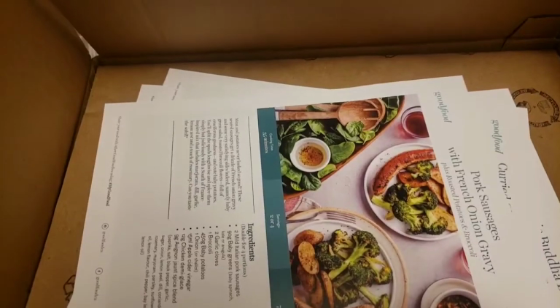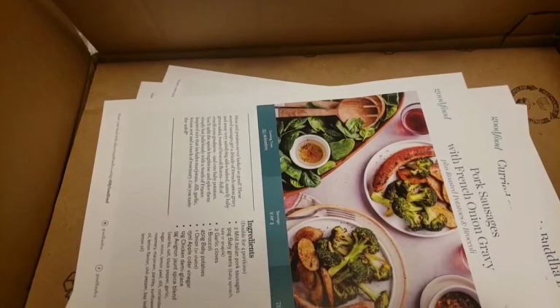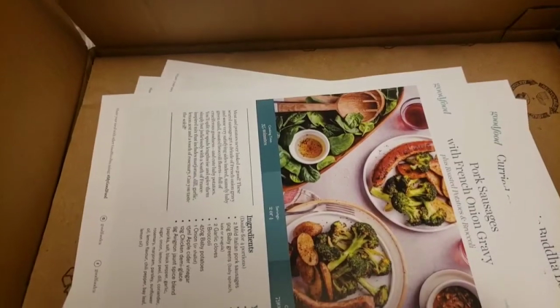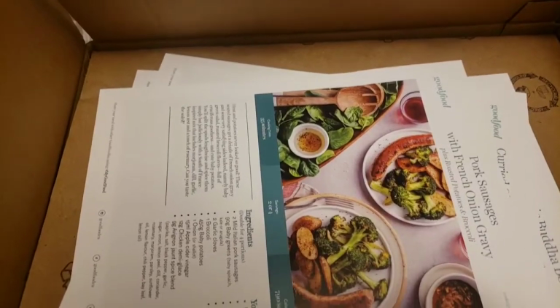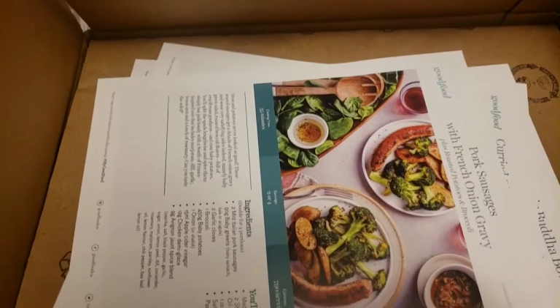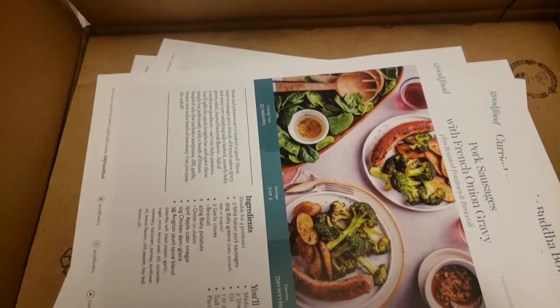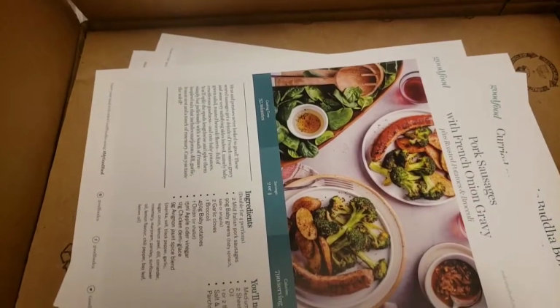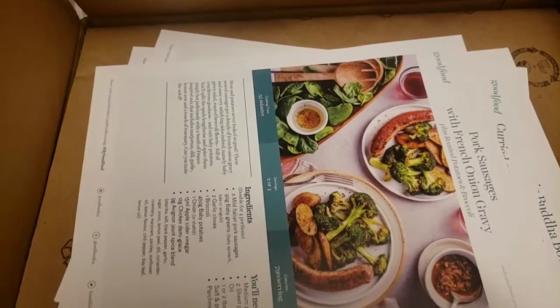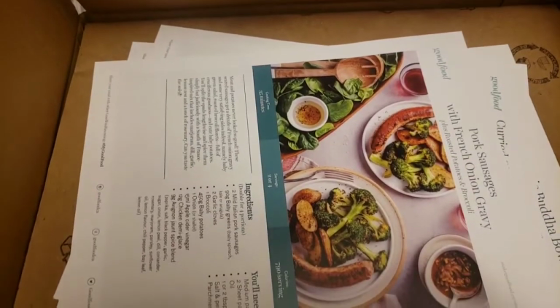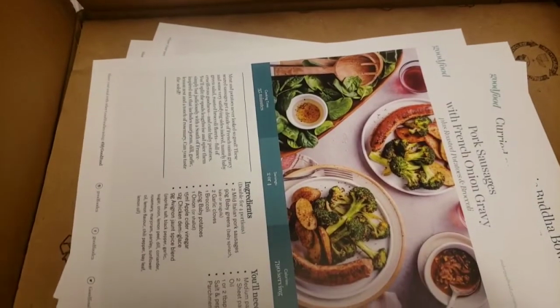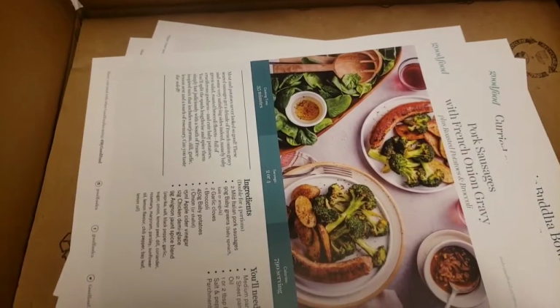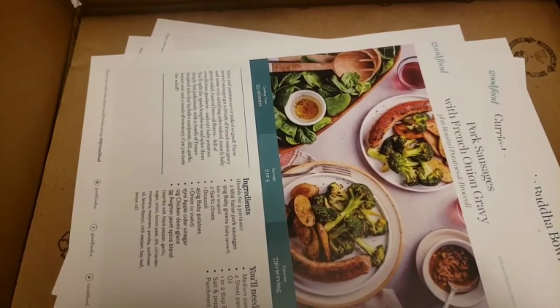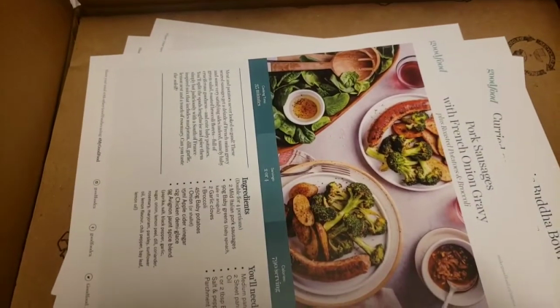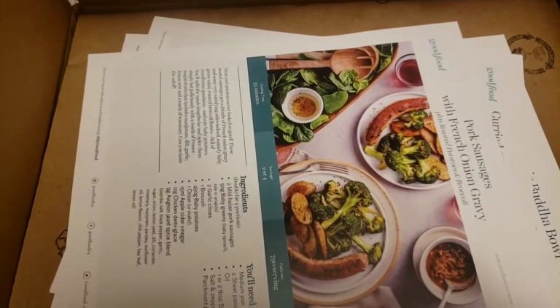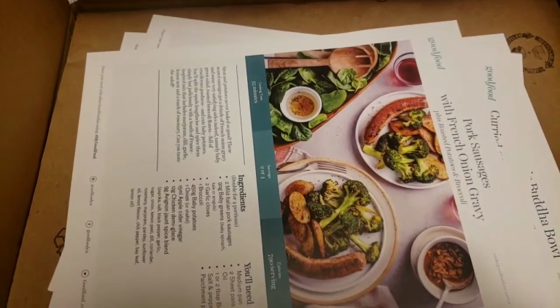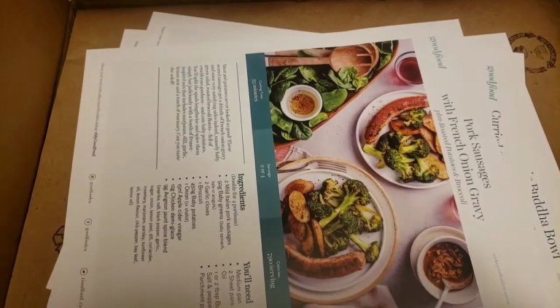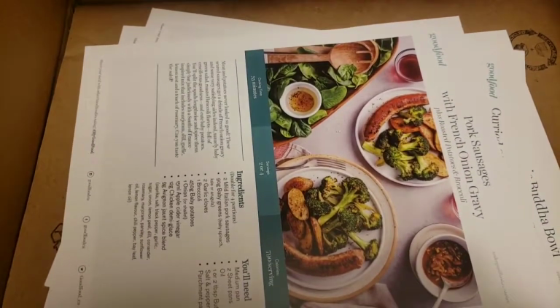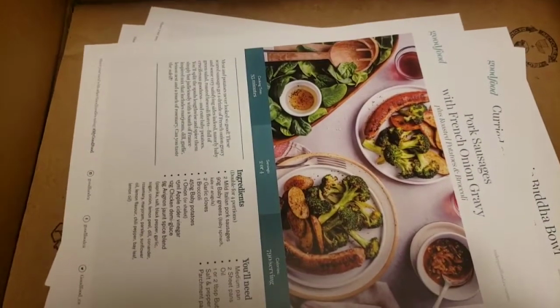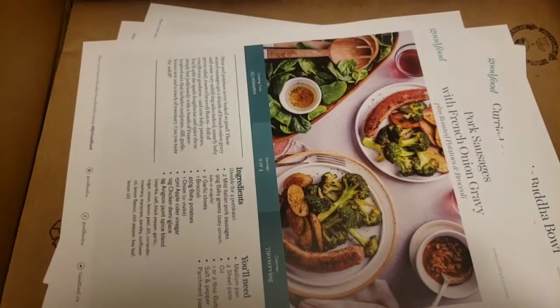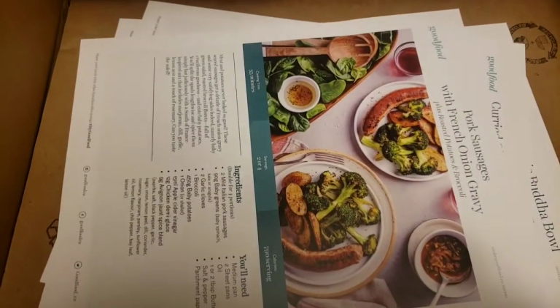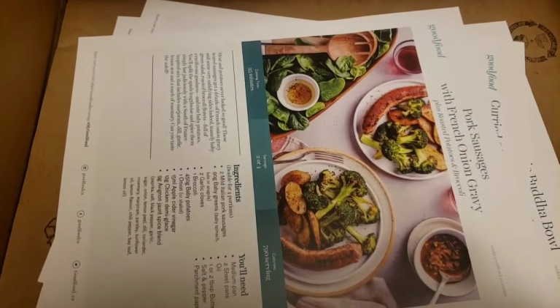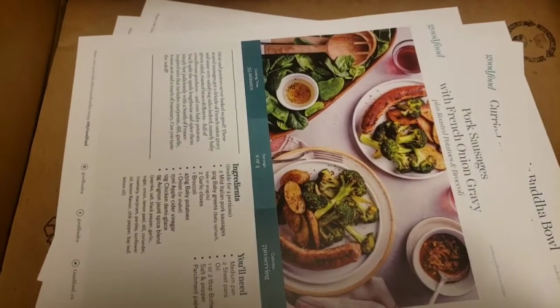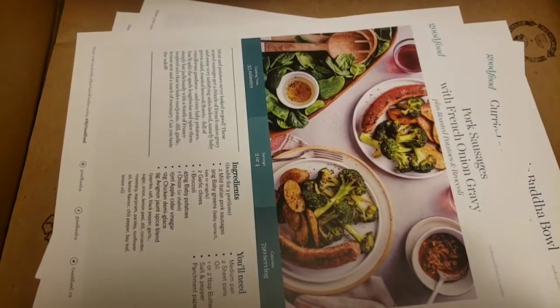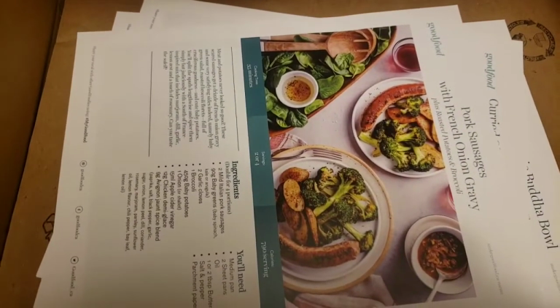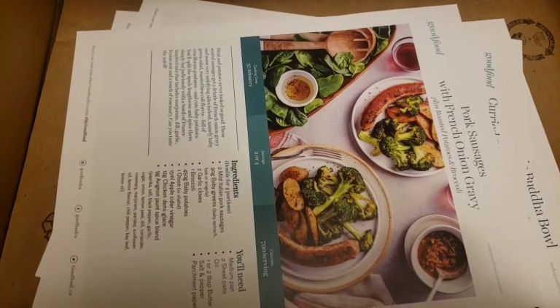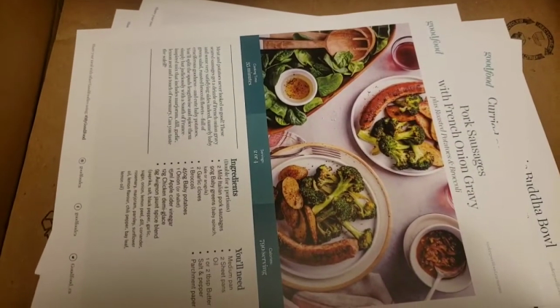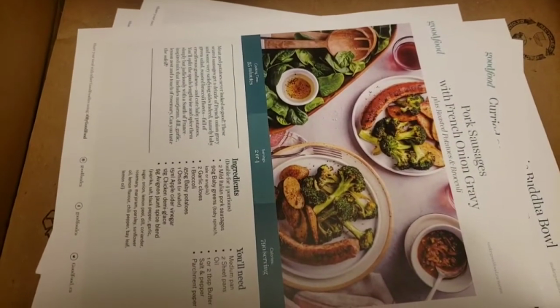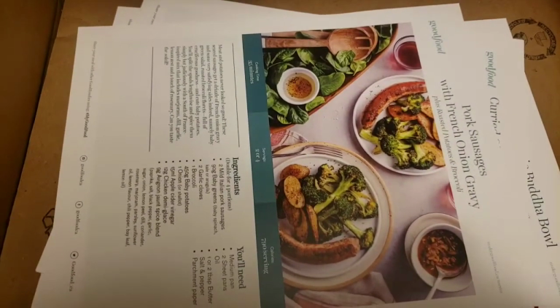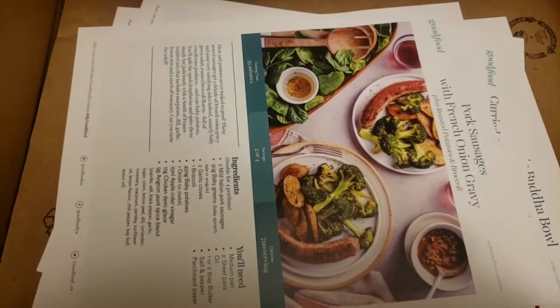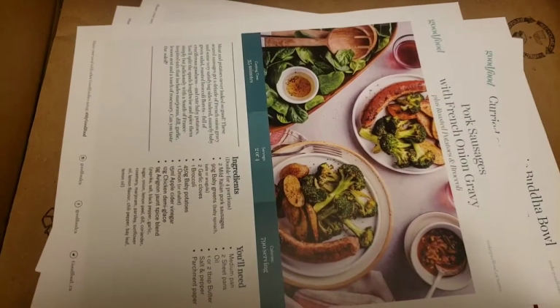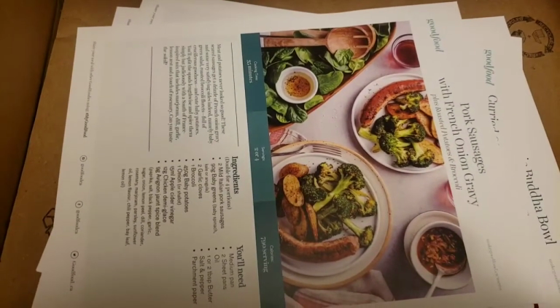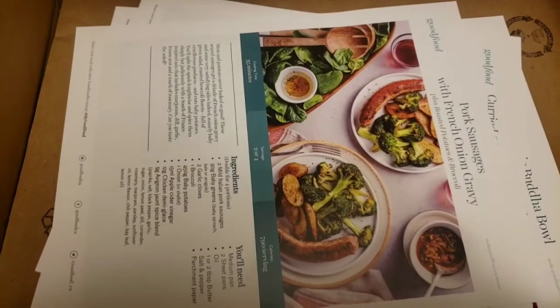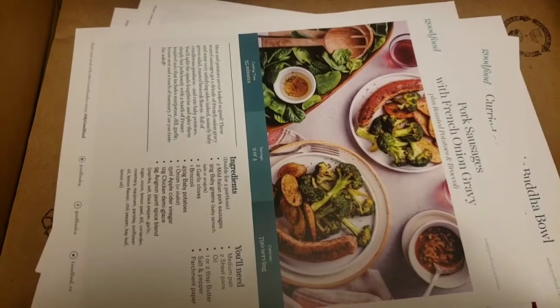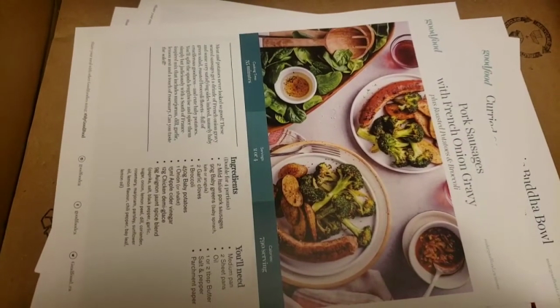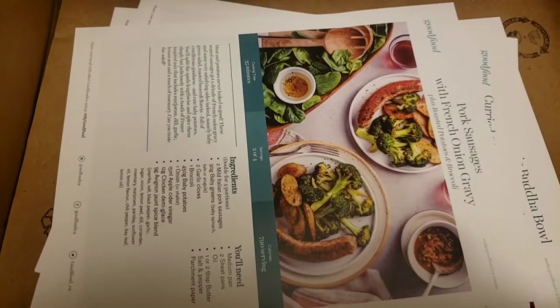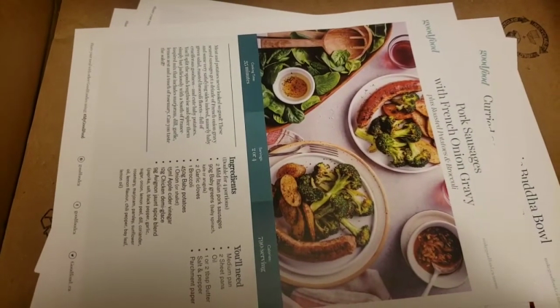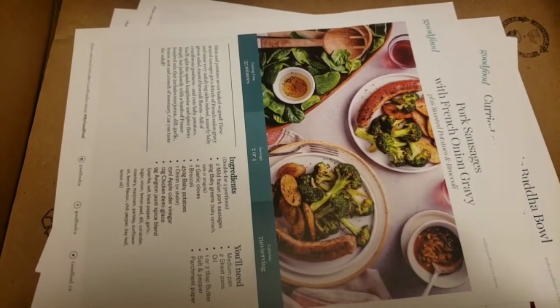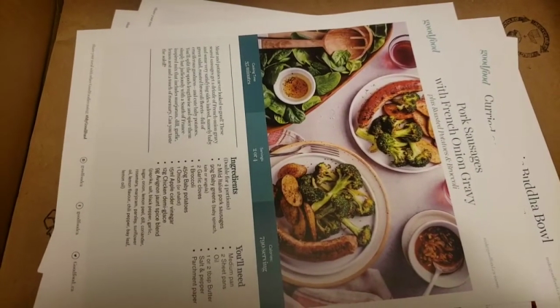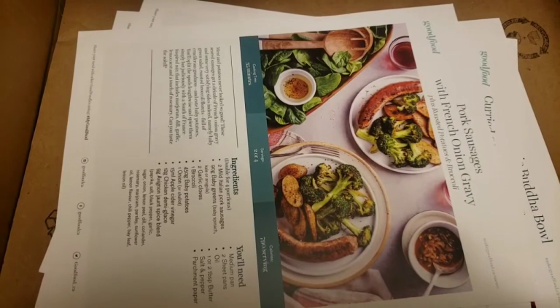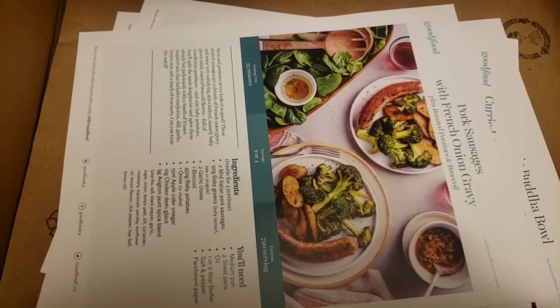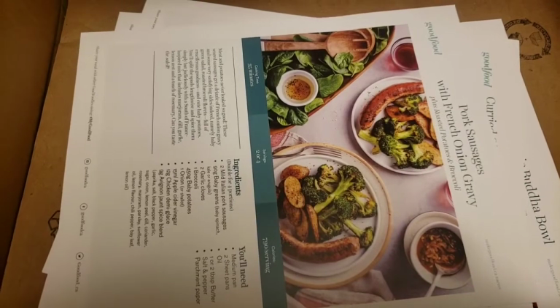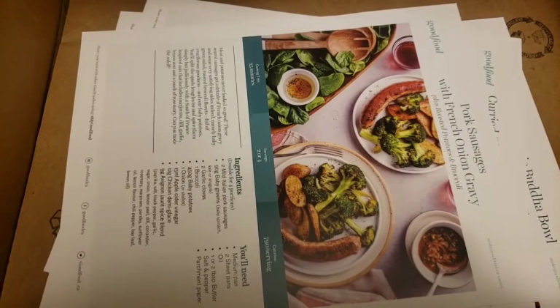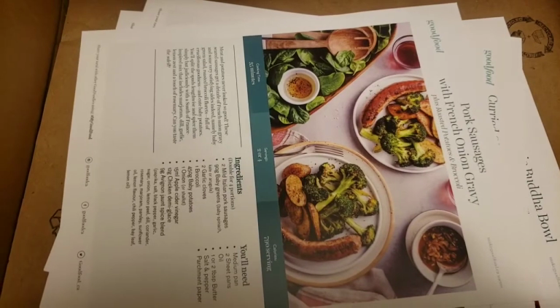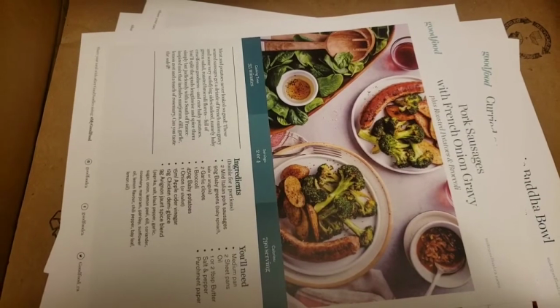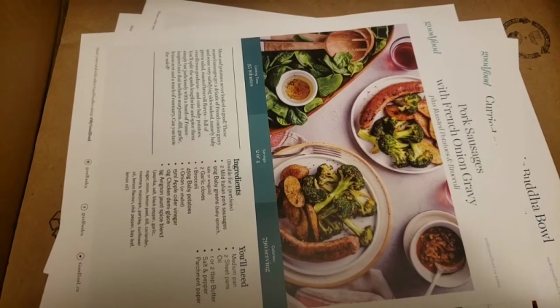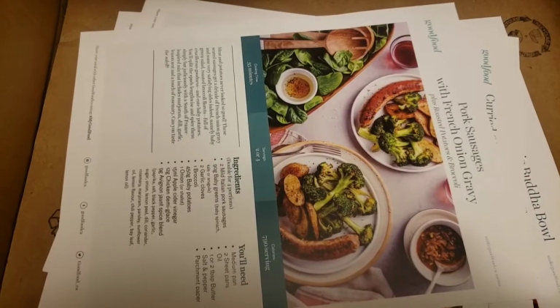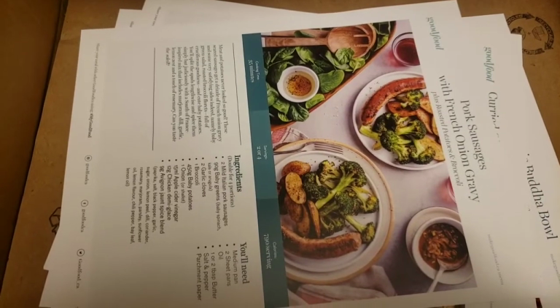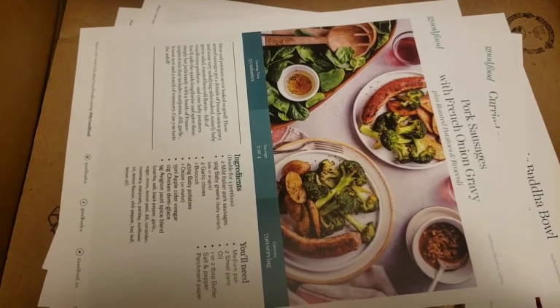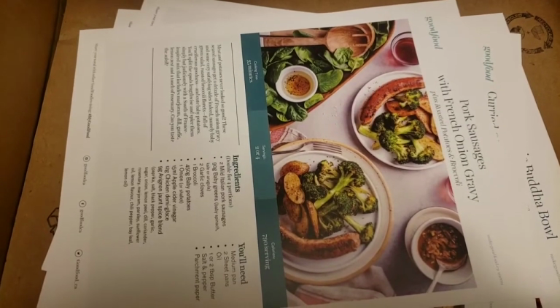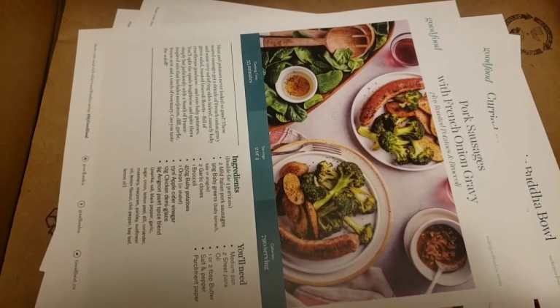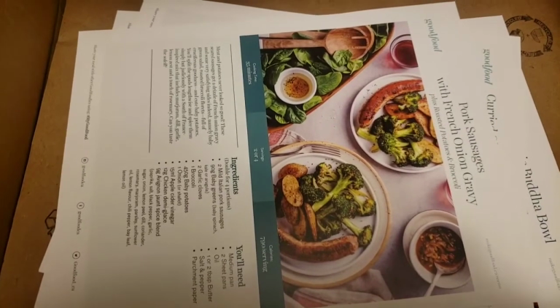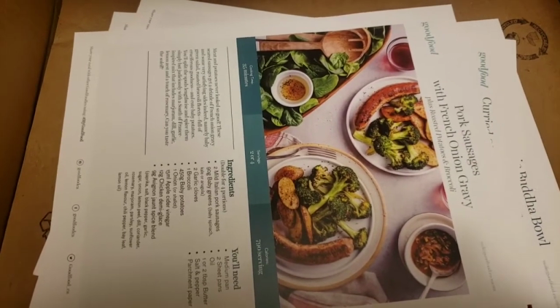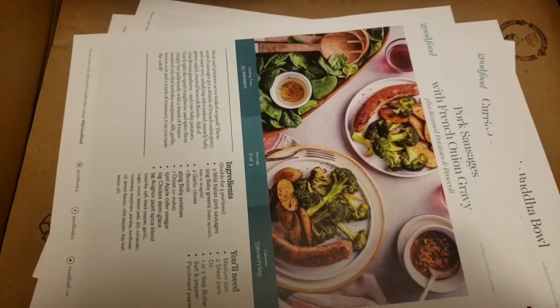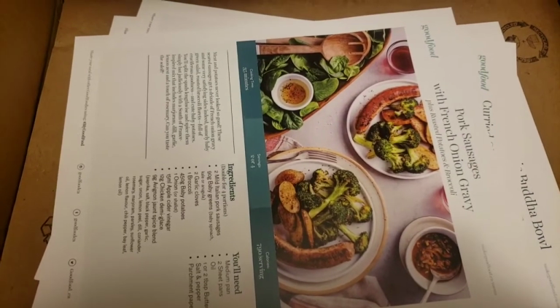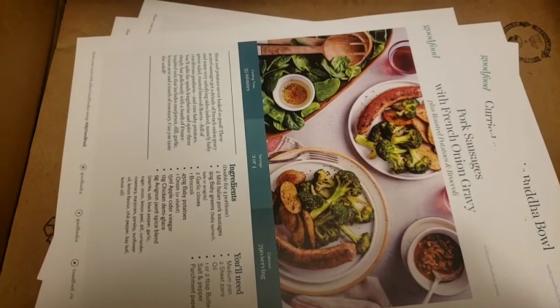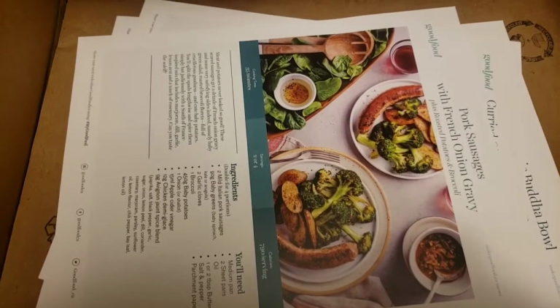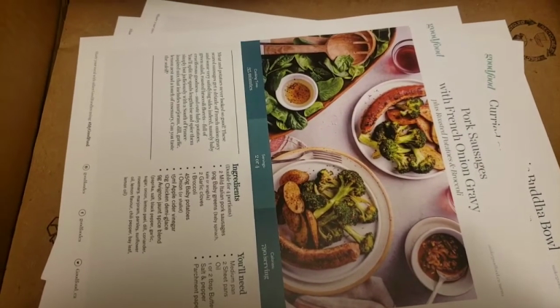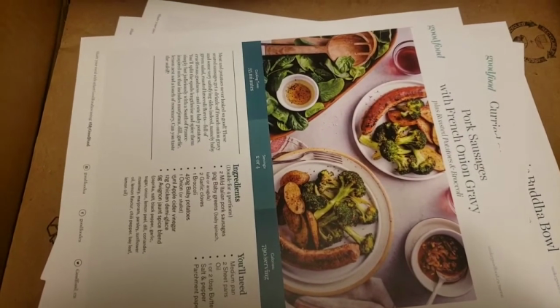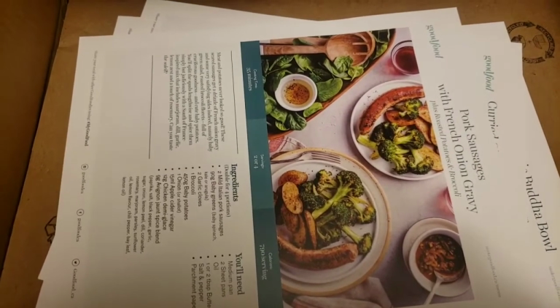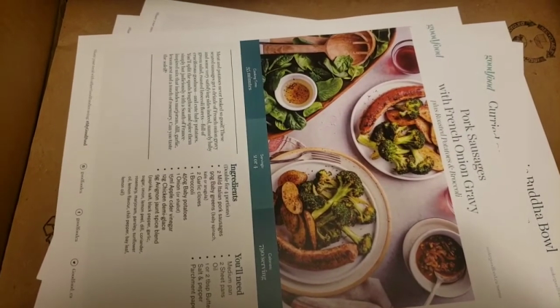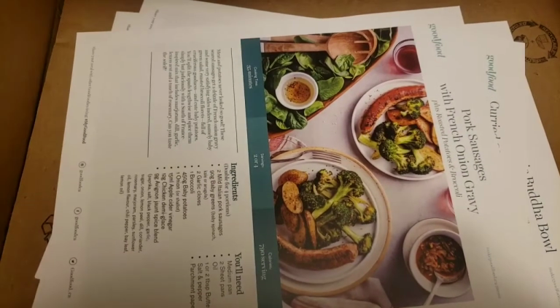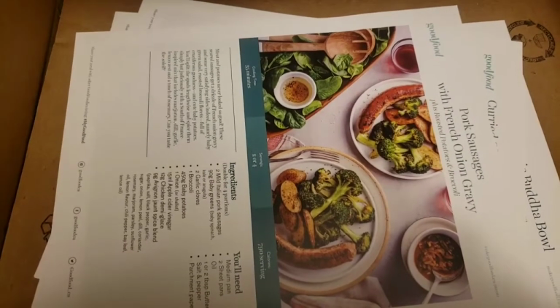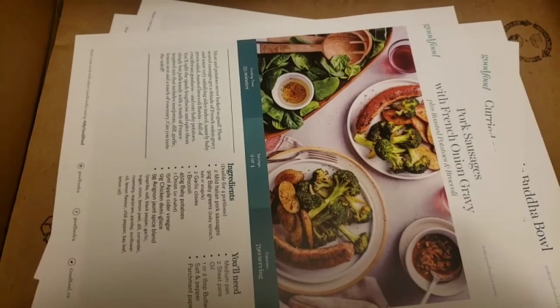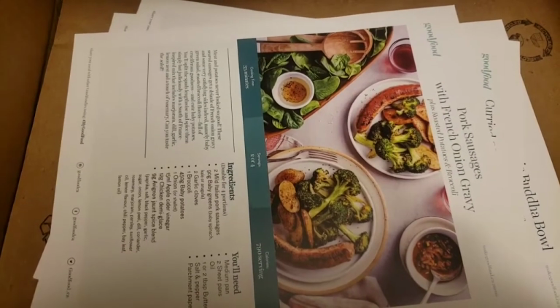Hey guys, so today it is Tuesday, March 10, 2020, and it is another edition of Meal Subscription.